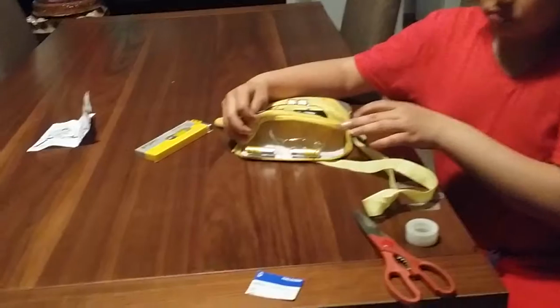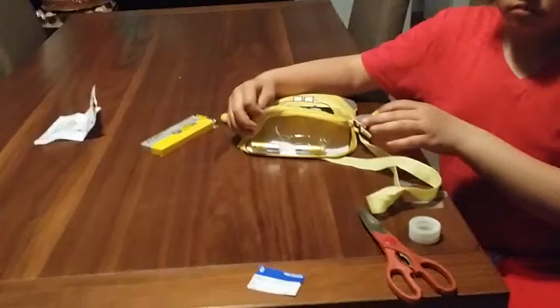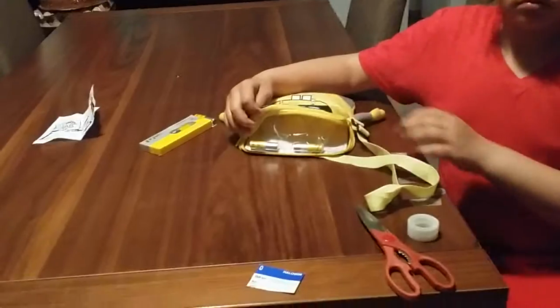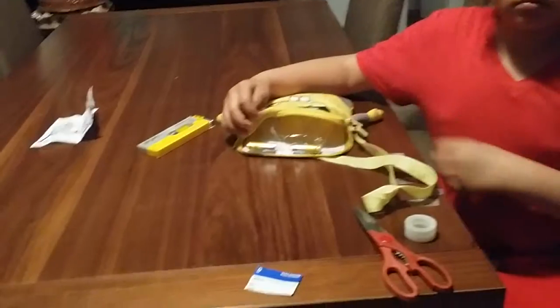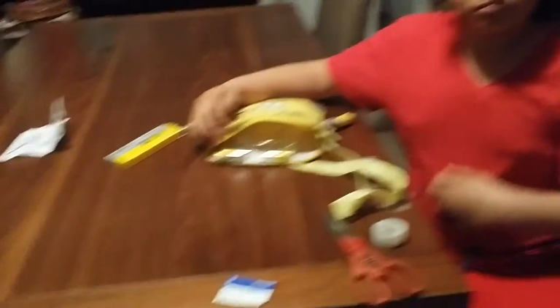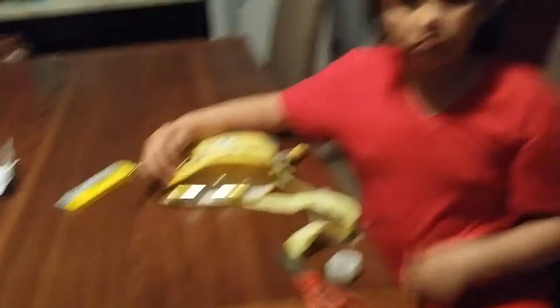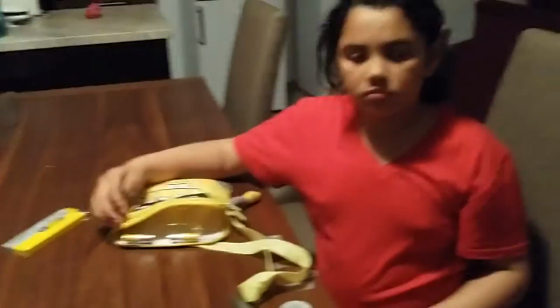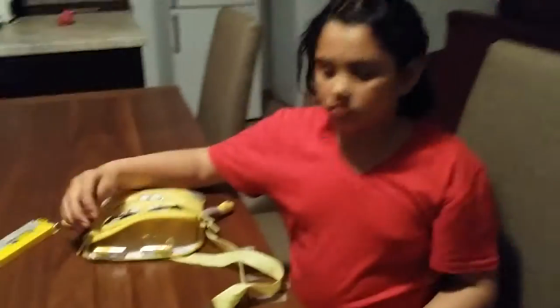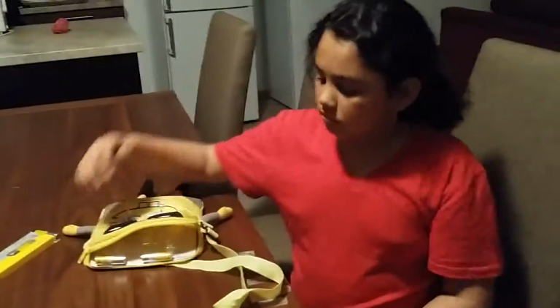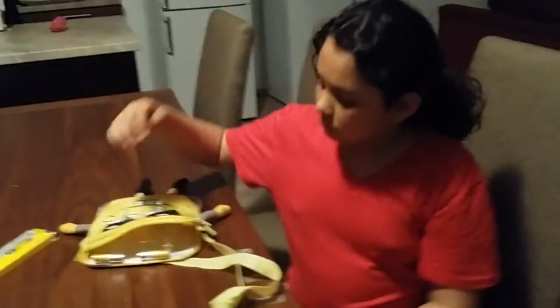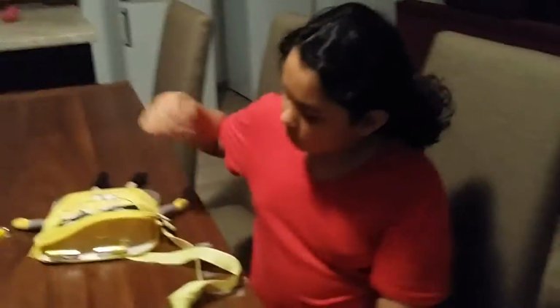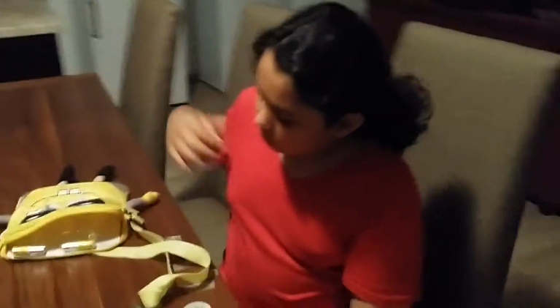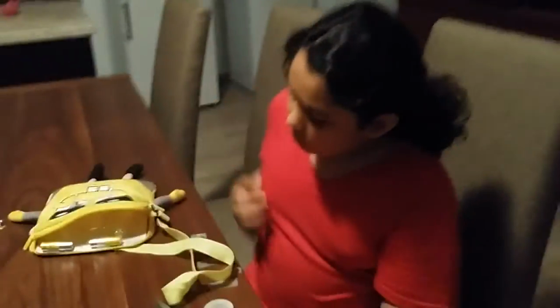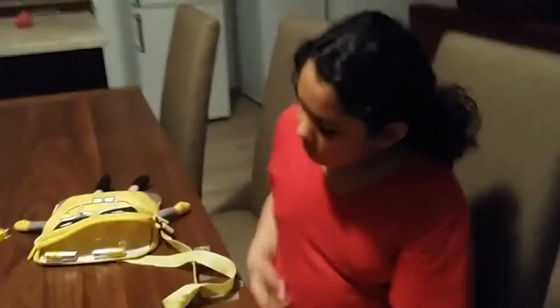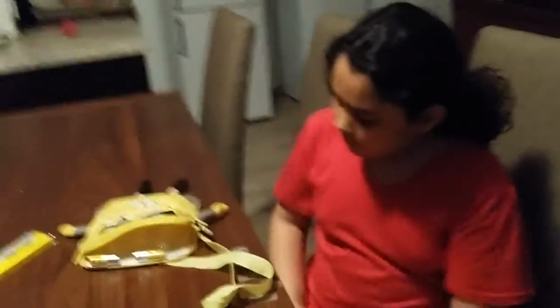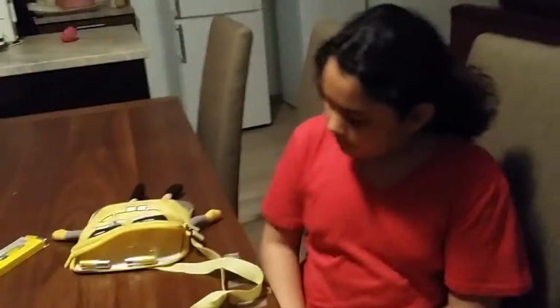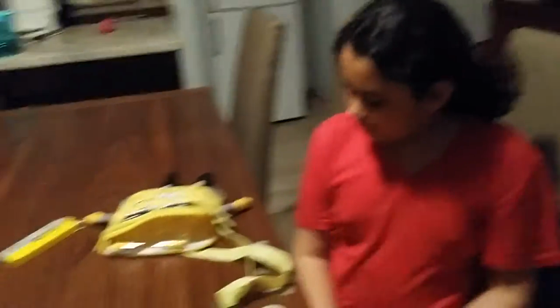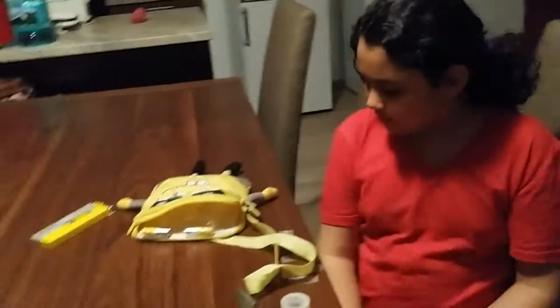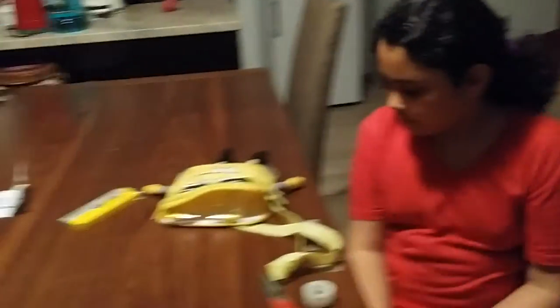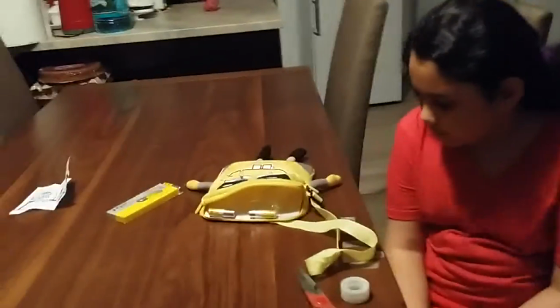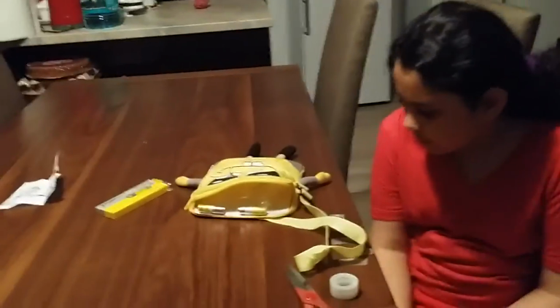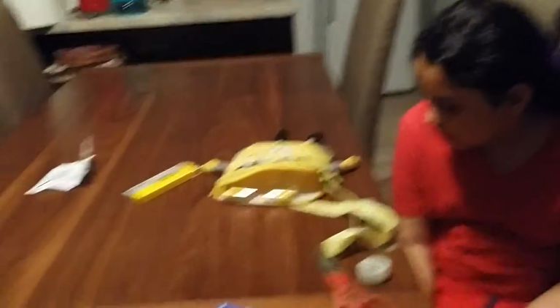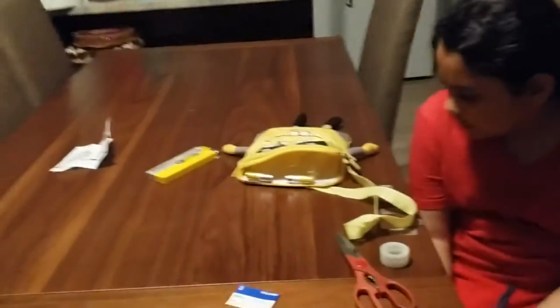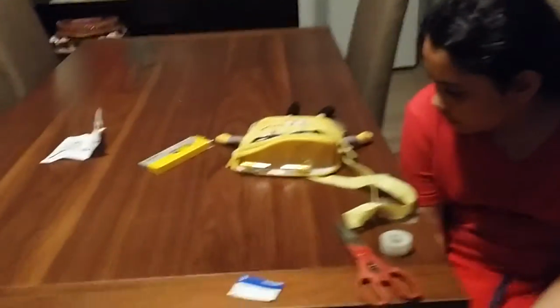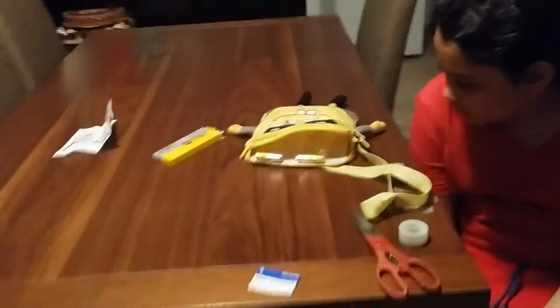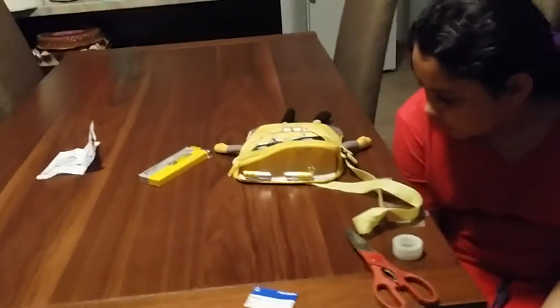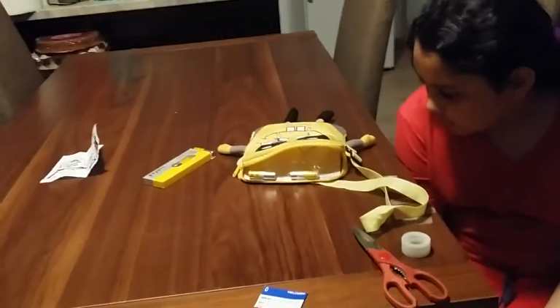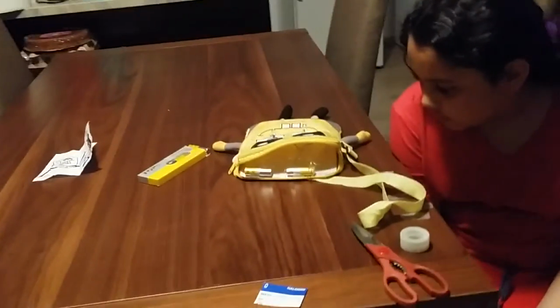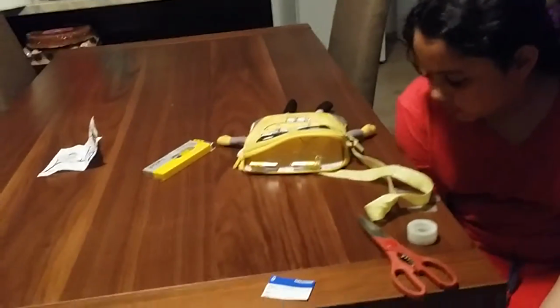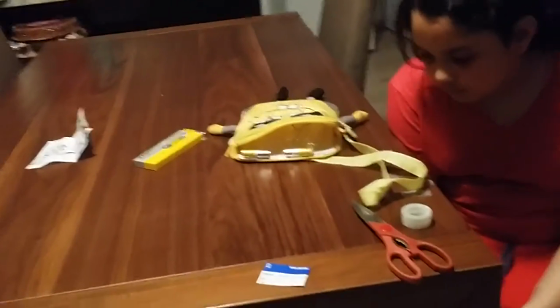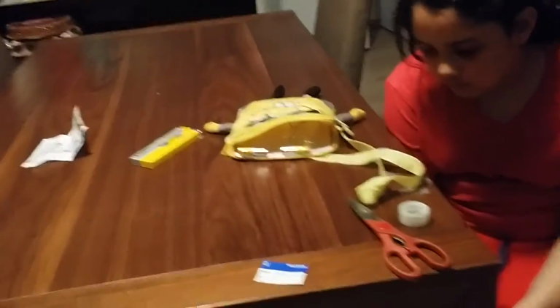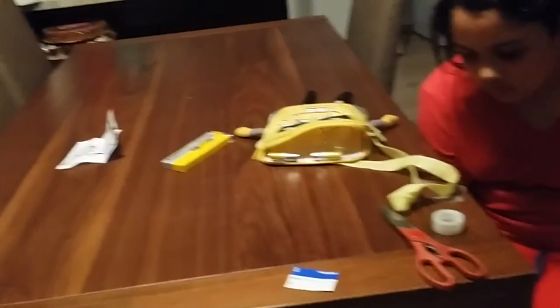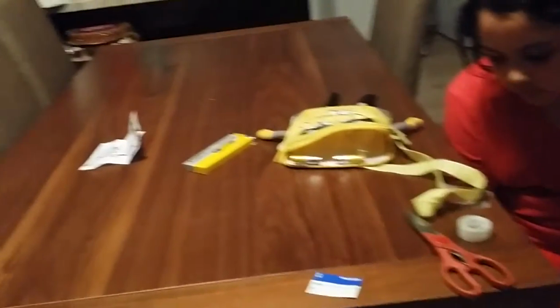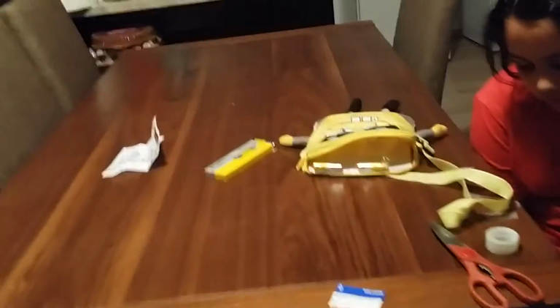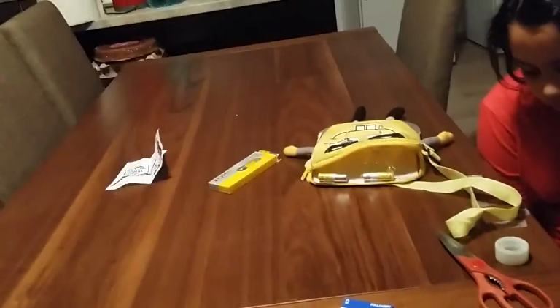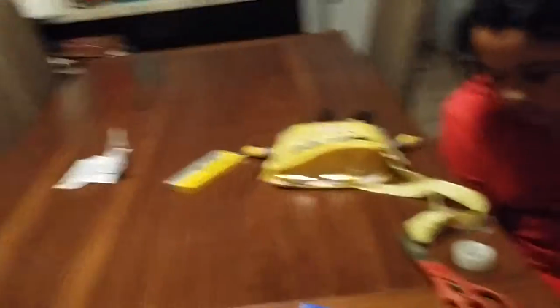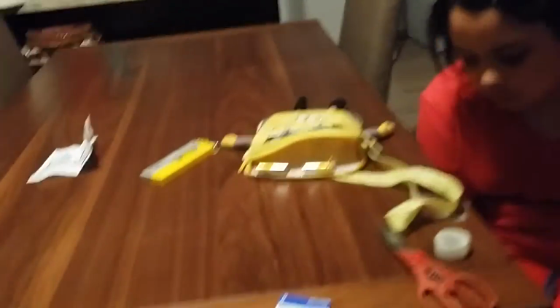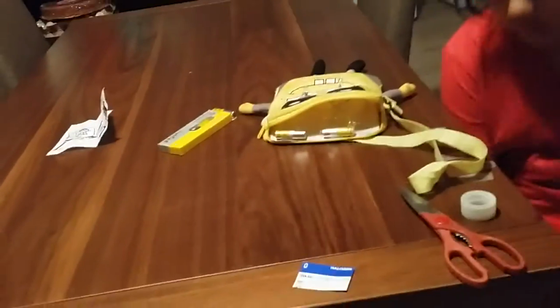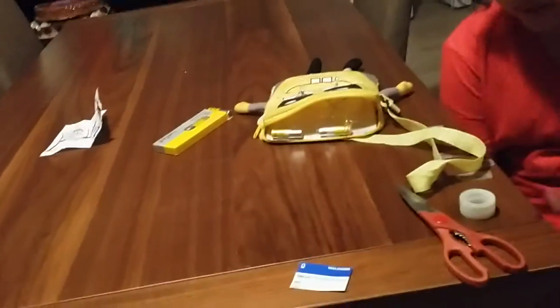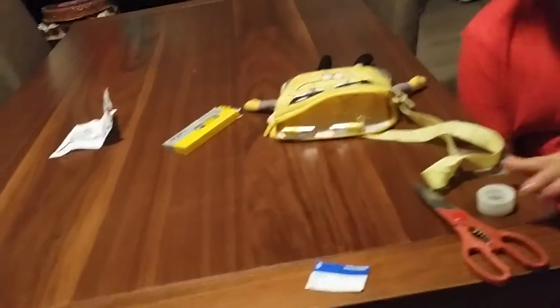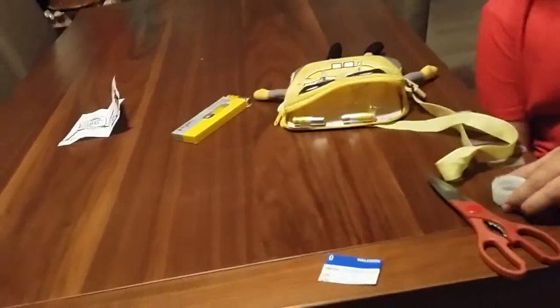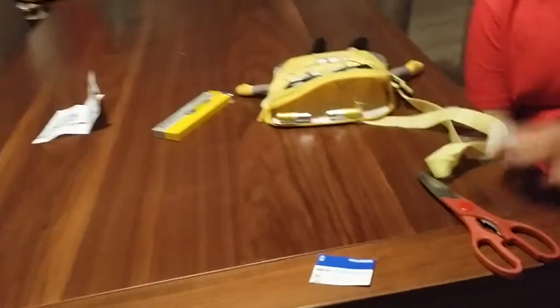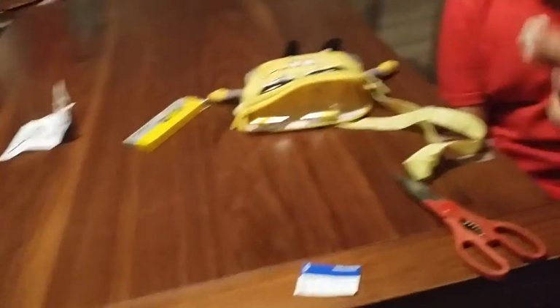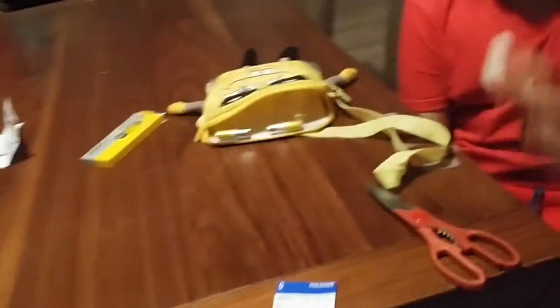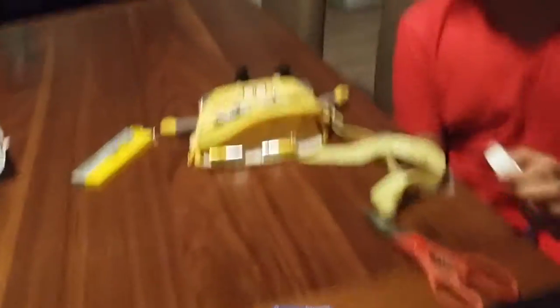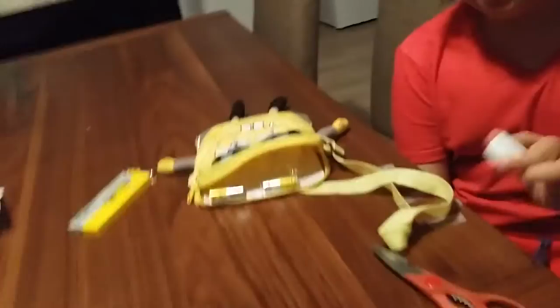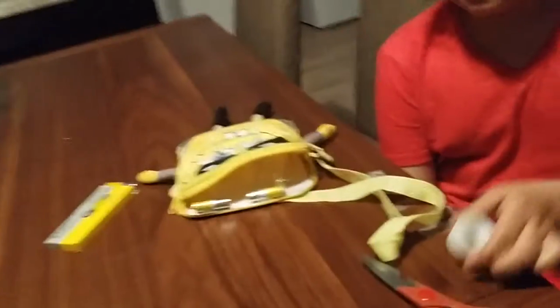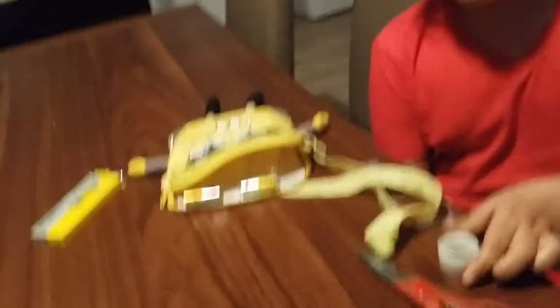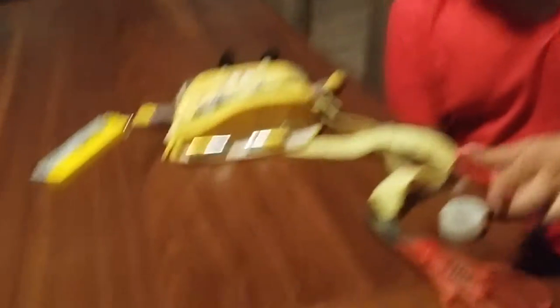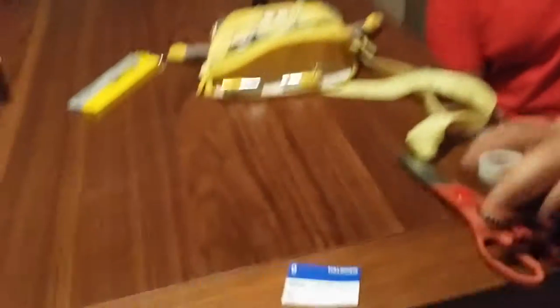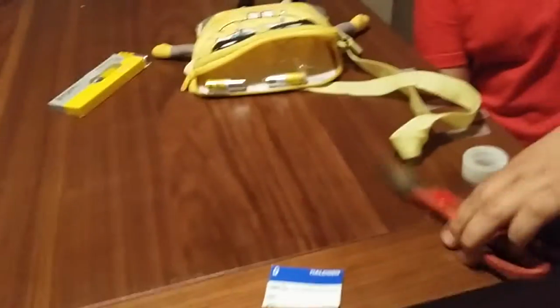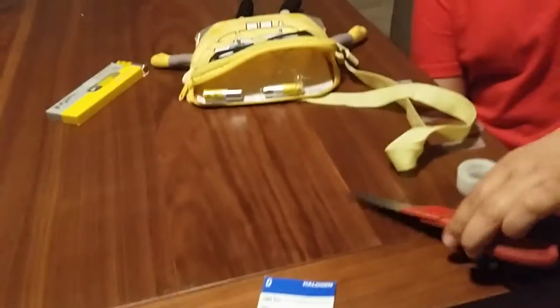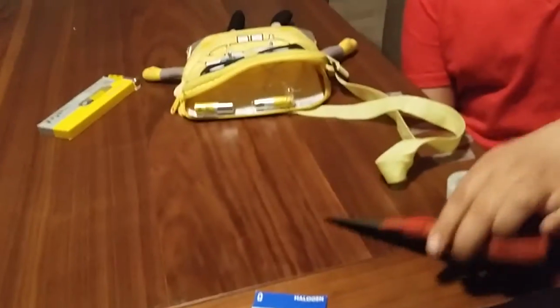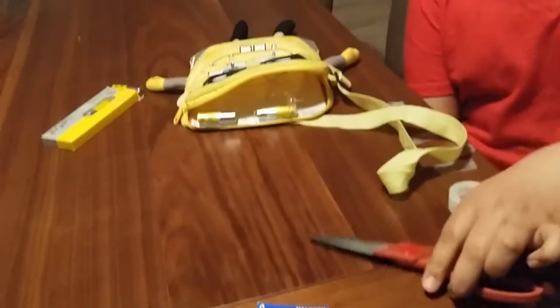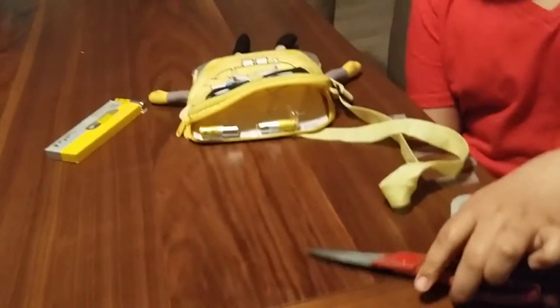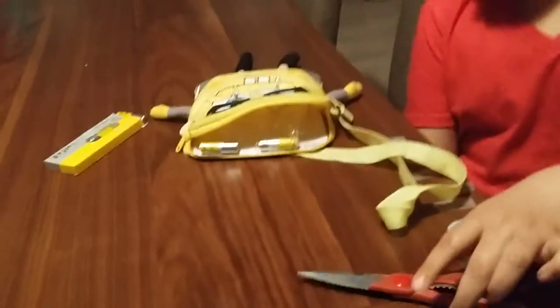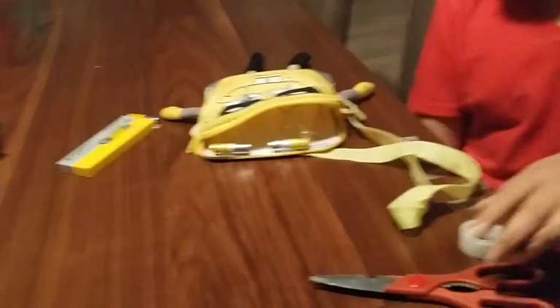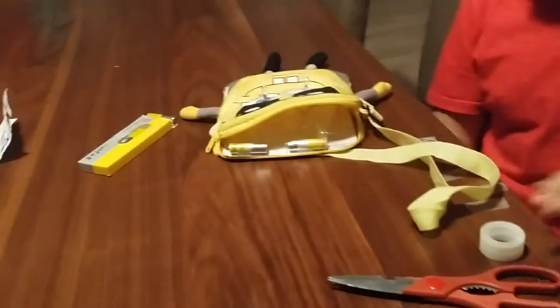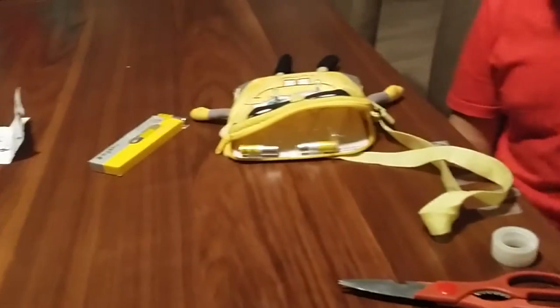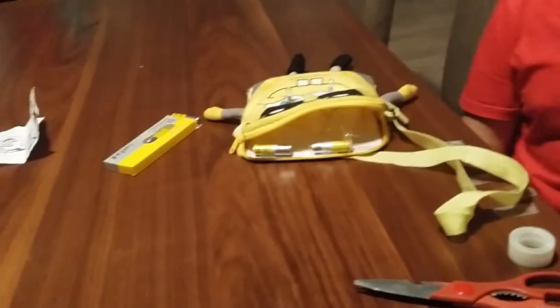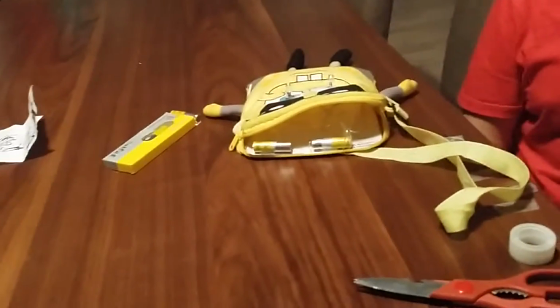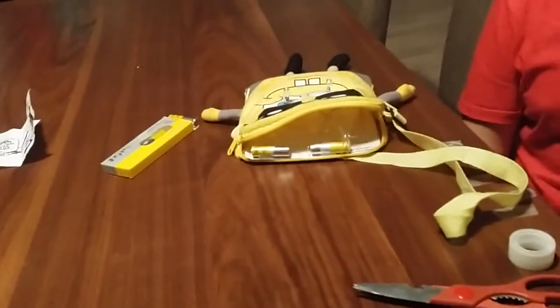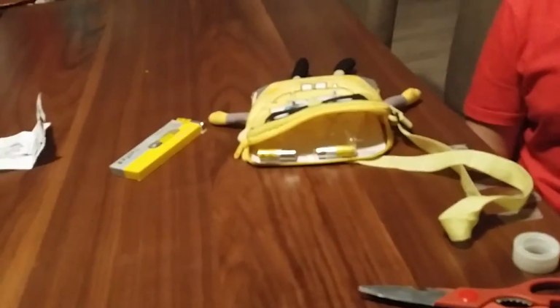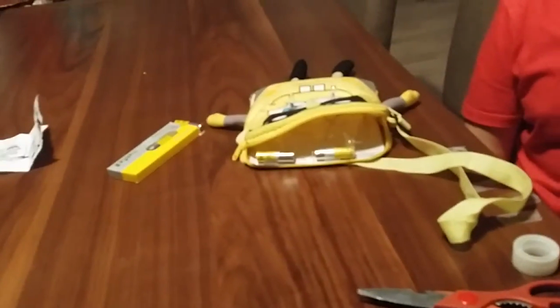Hello guys, today my sister is going to make a glow-in-the-dark SpongeBob. We use tape, a scissor, and two batteries.